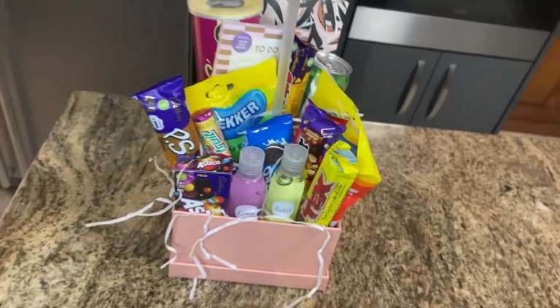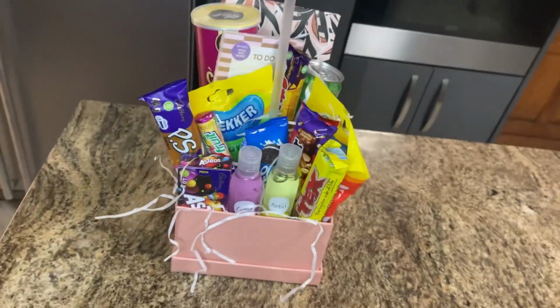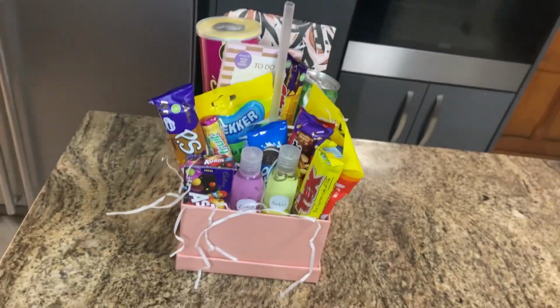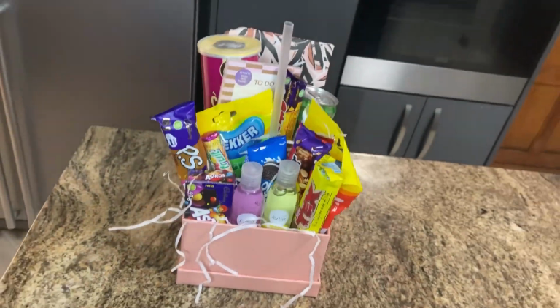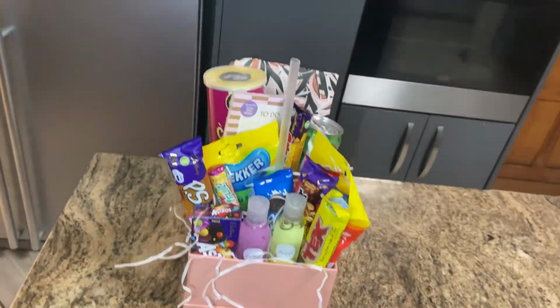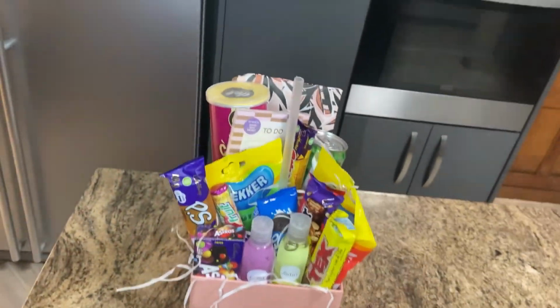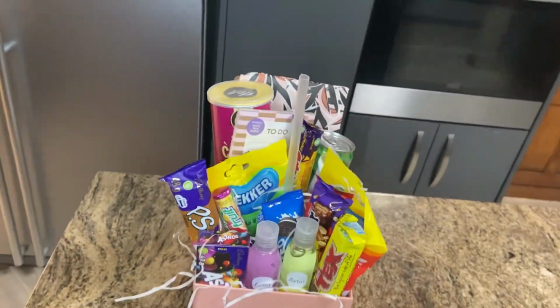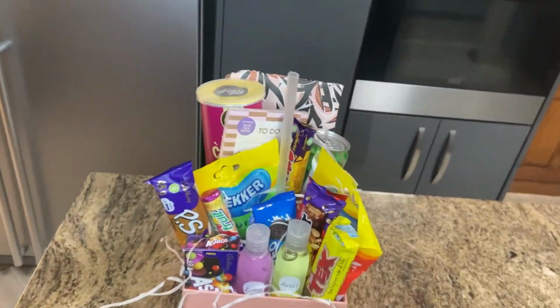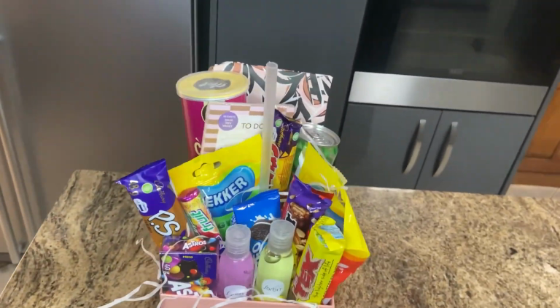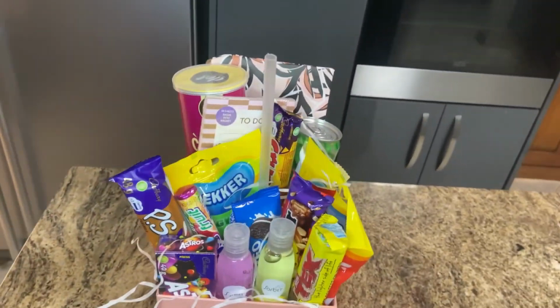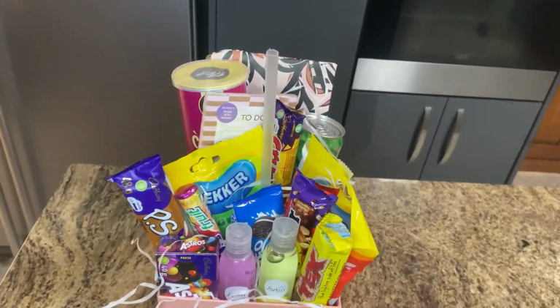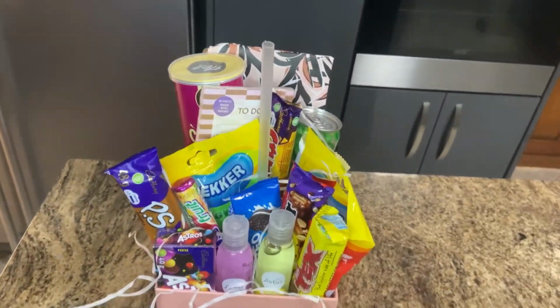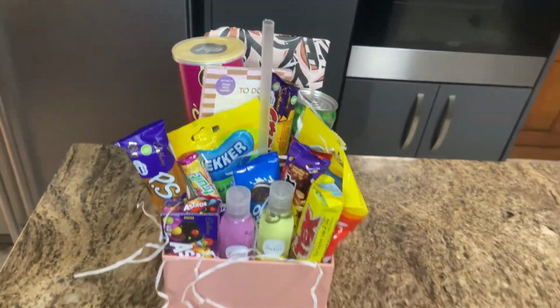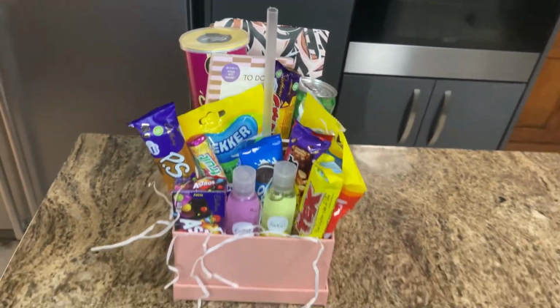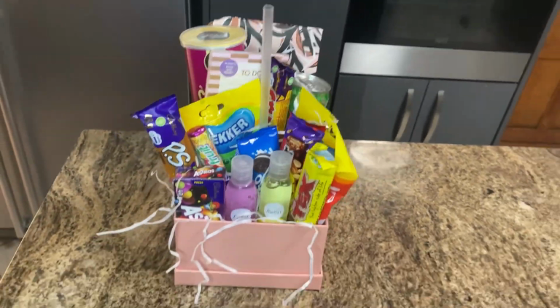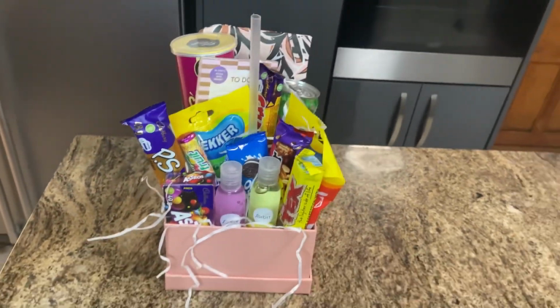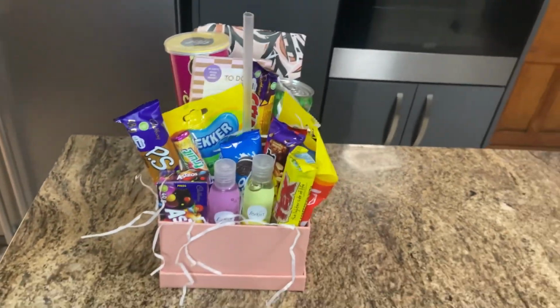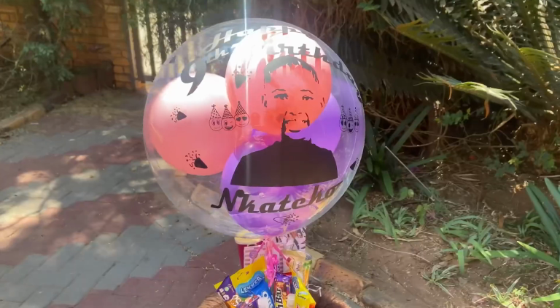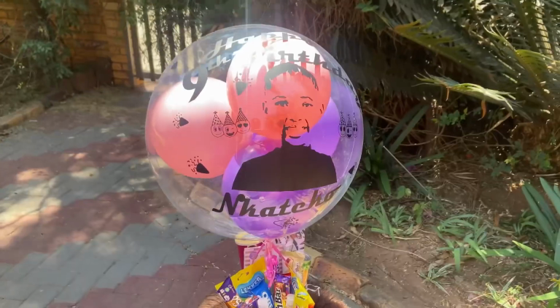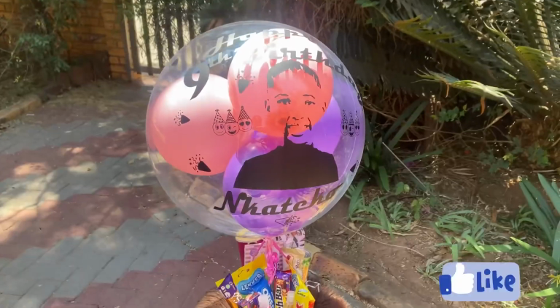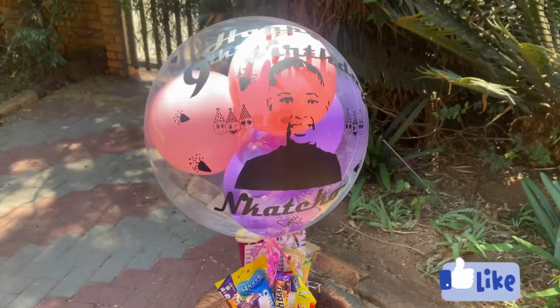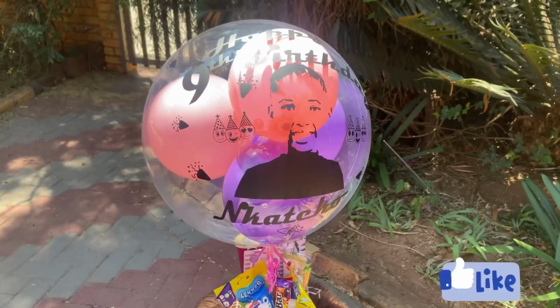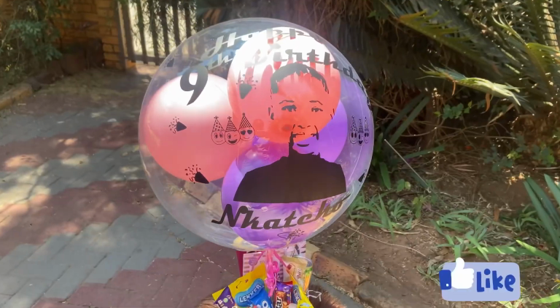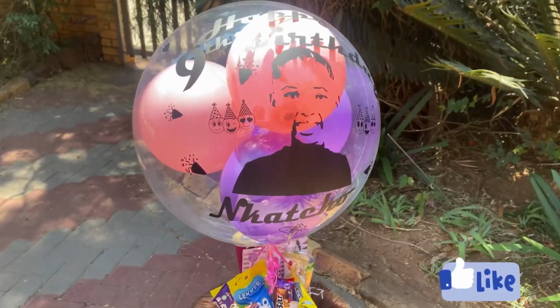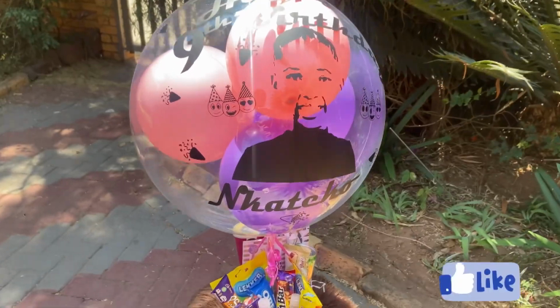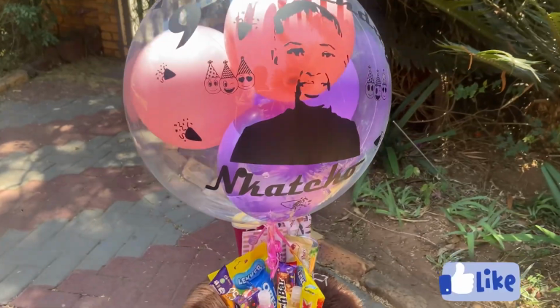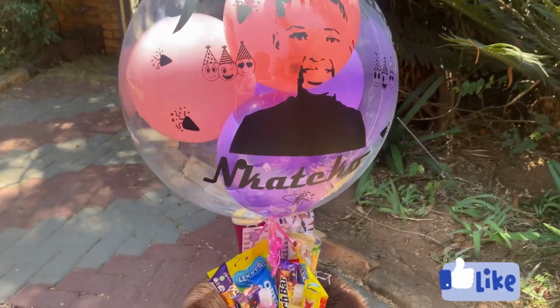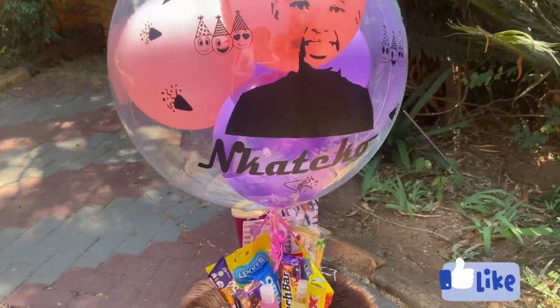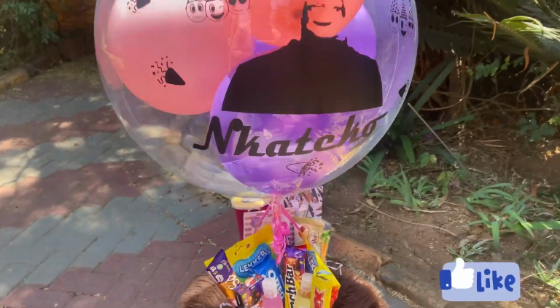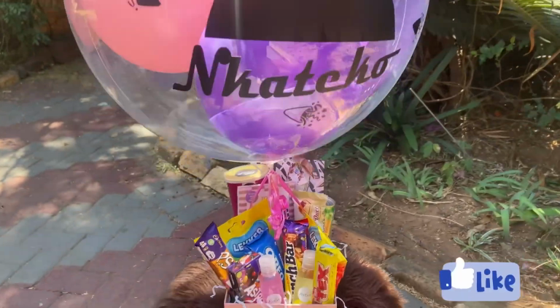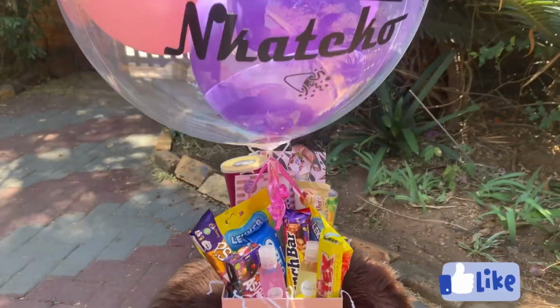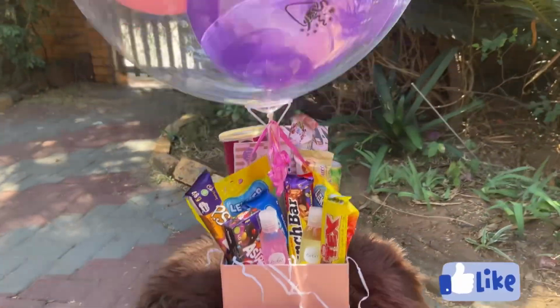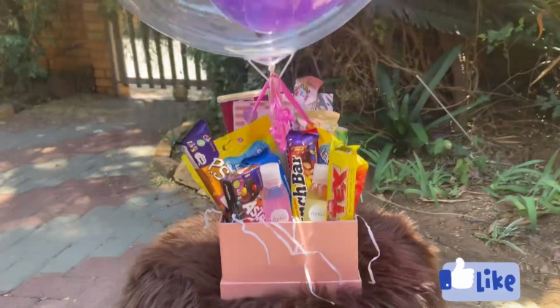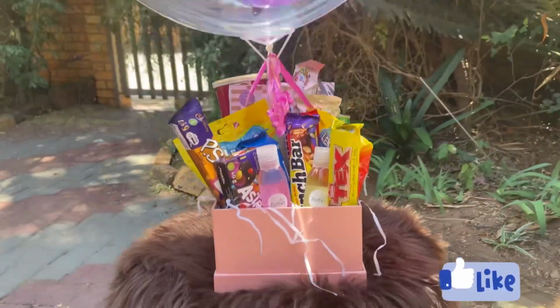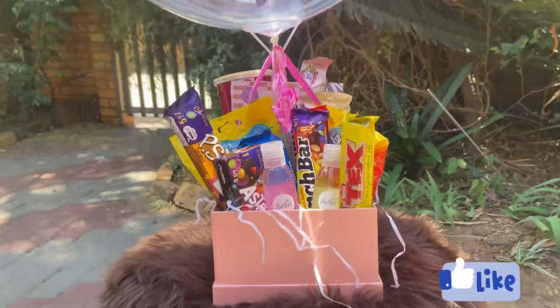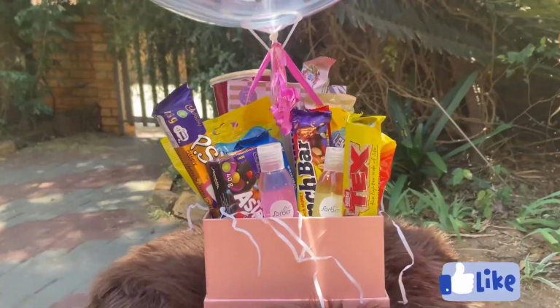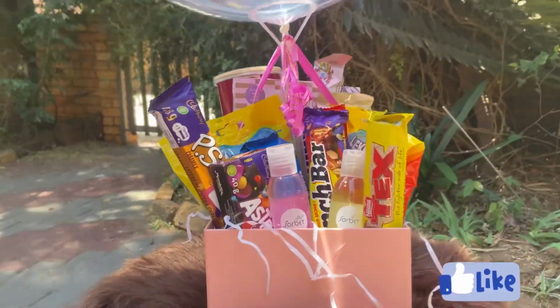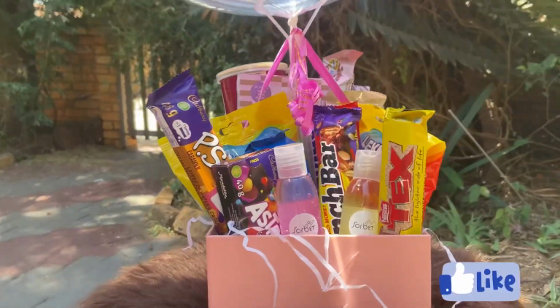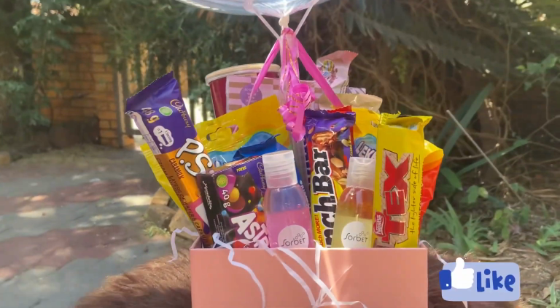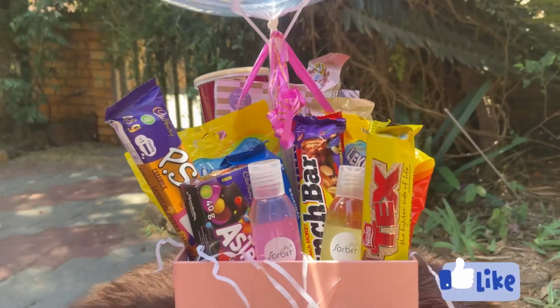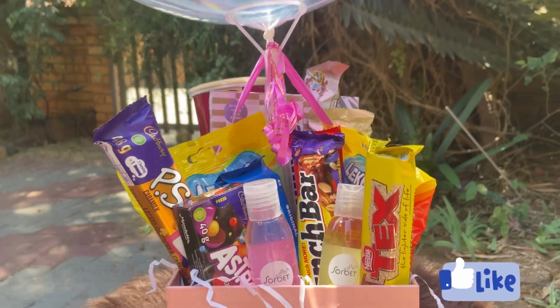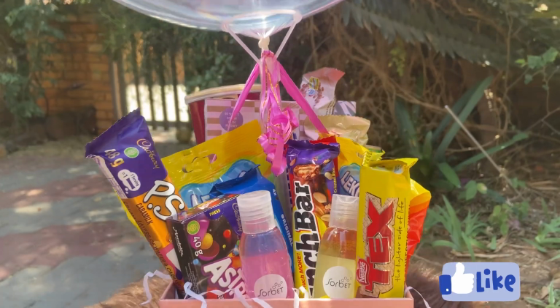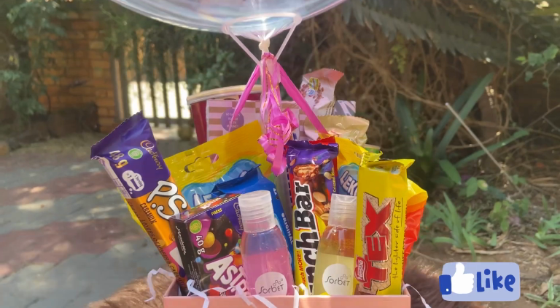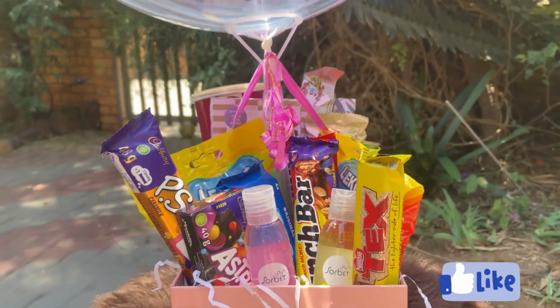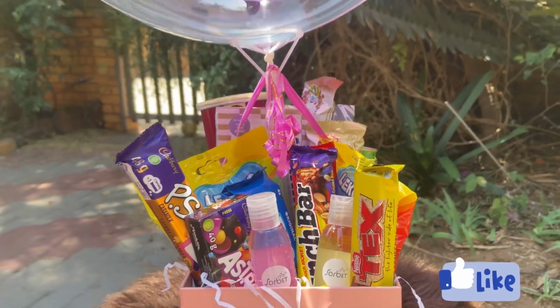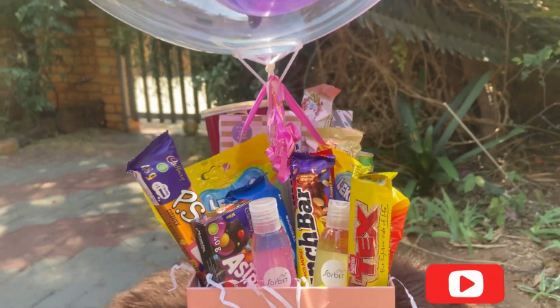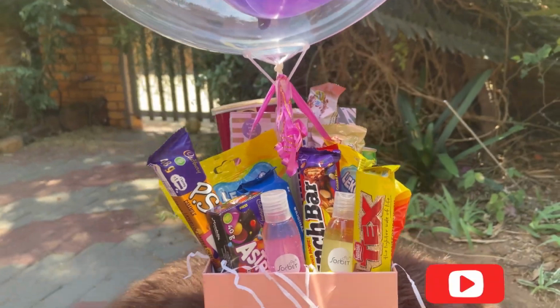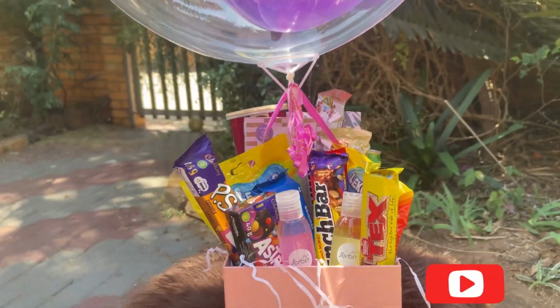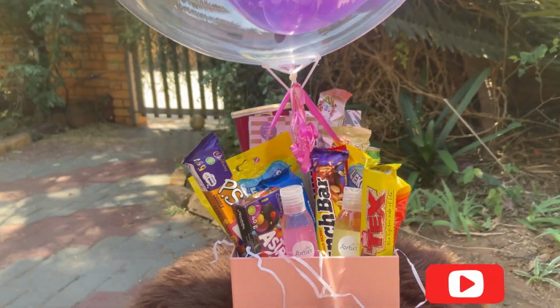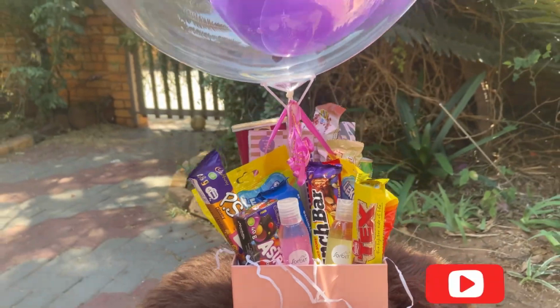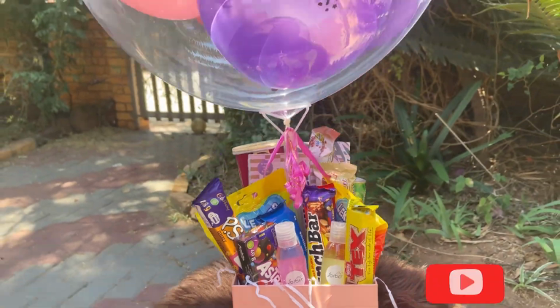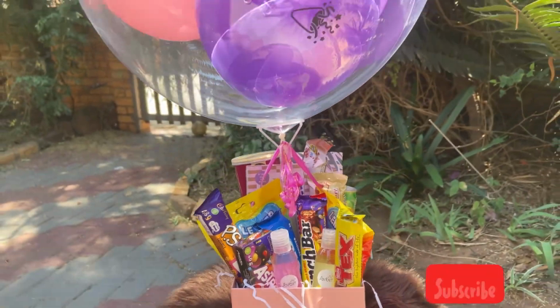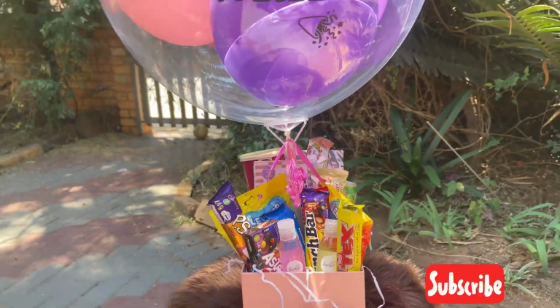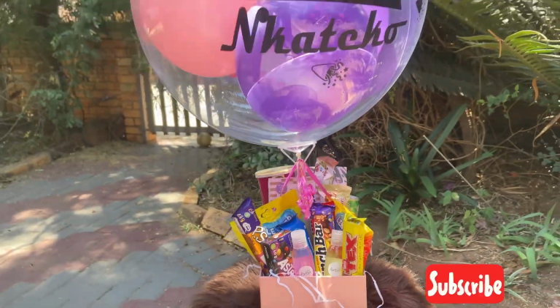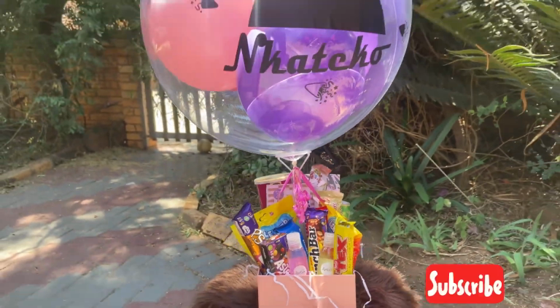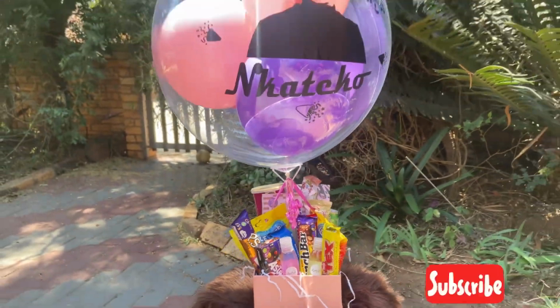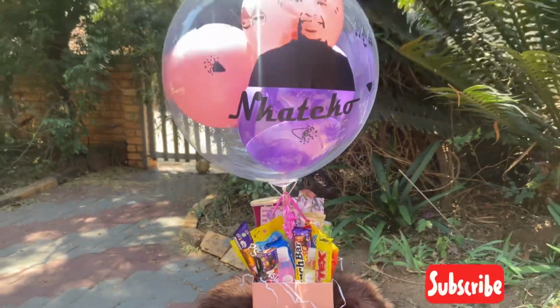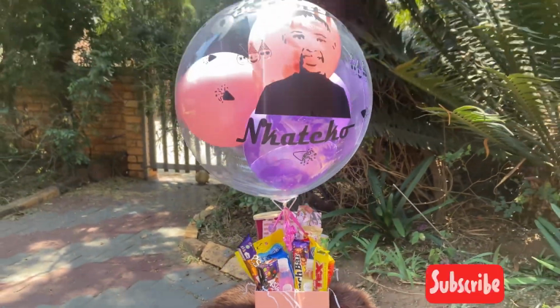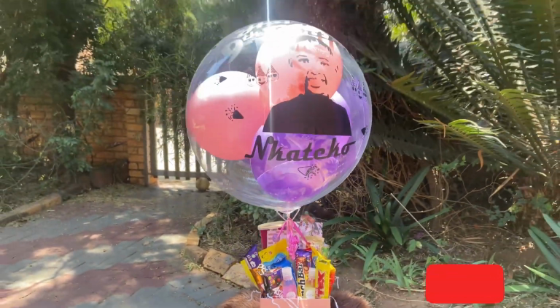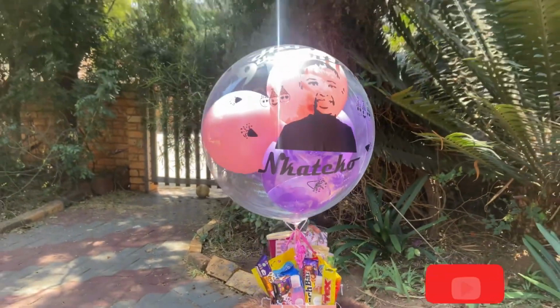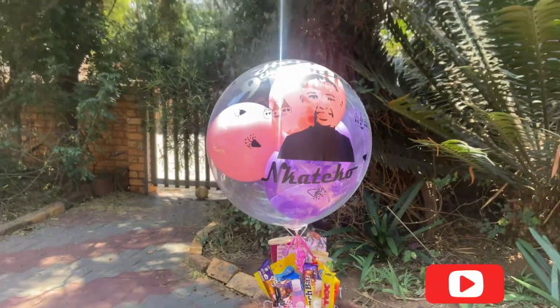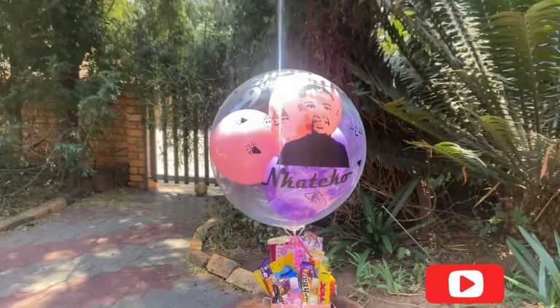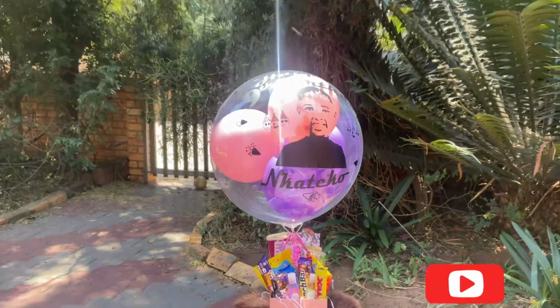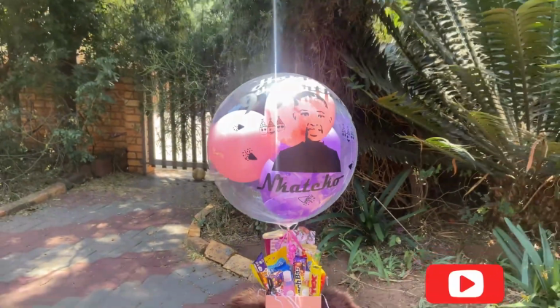This is the final look with the balloon. Thank you for watching — please like, subscribe, and follow us.